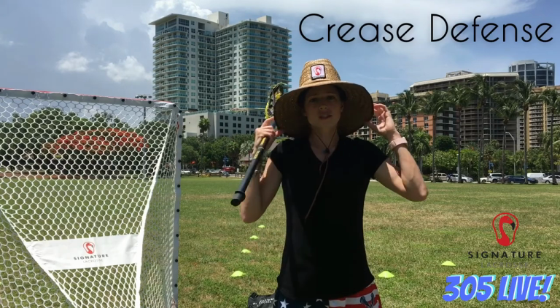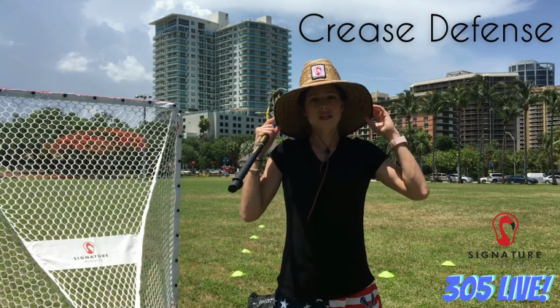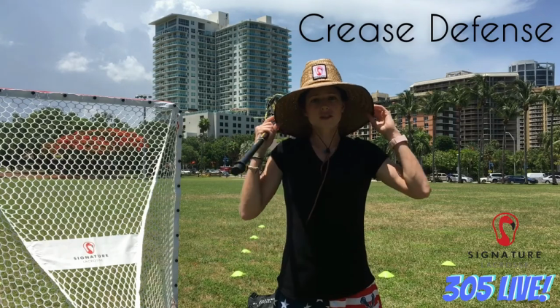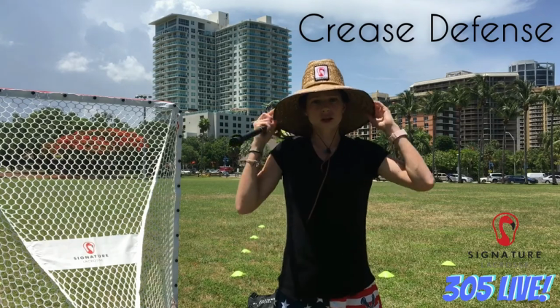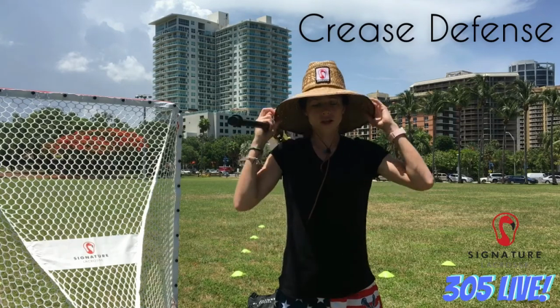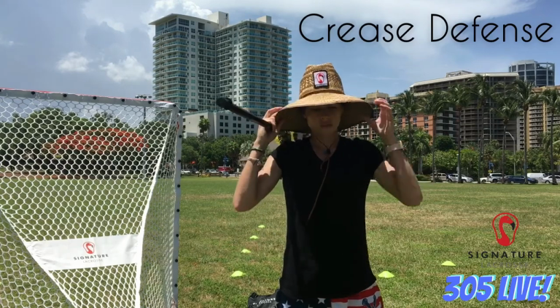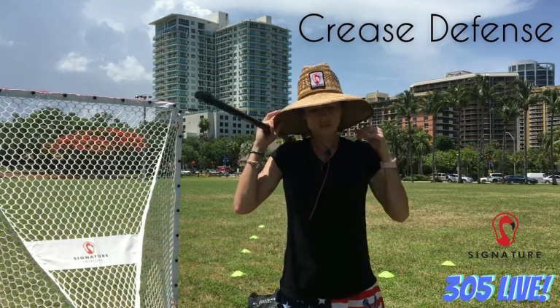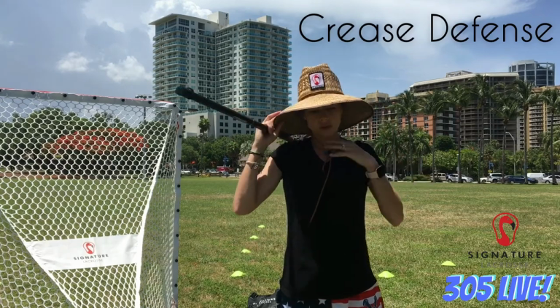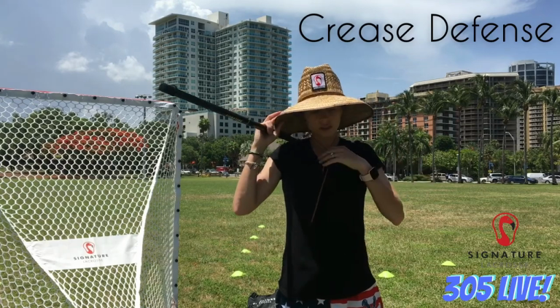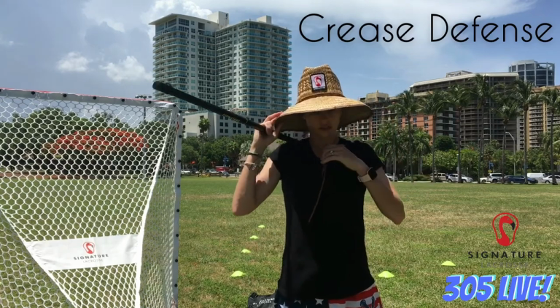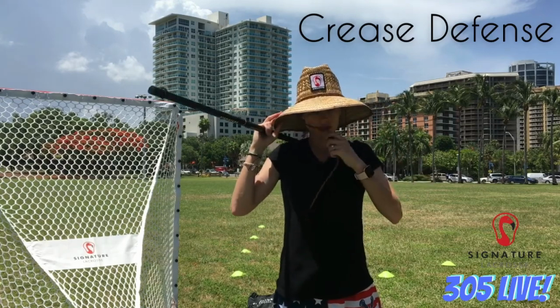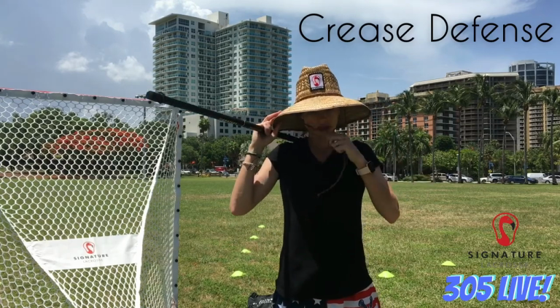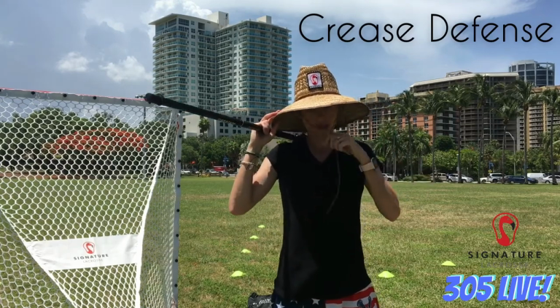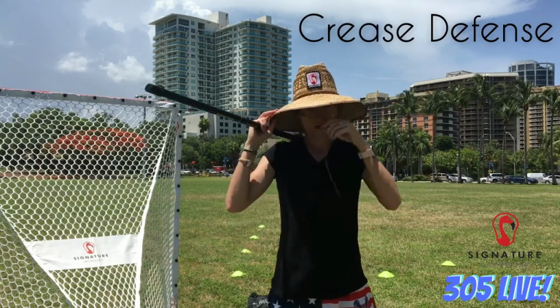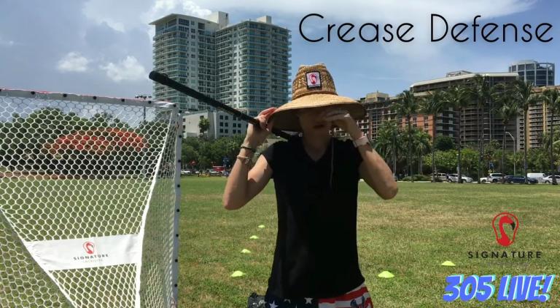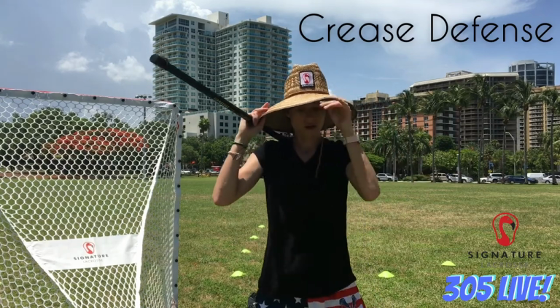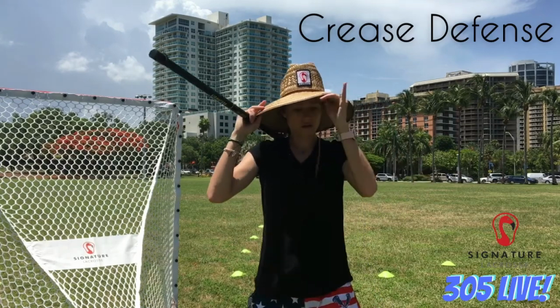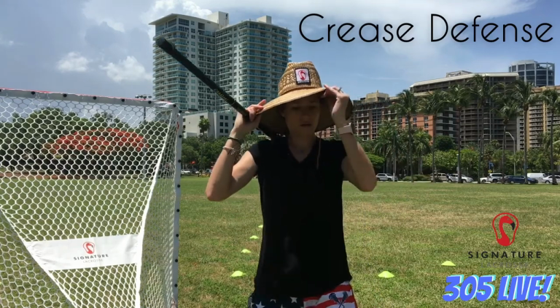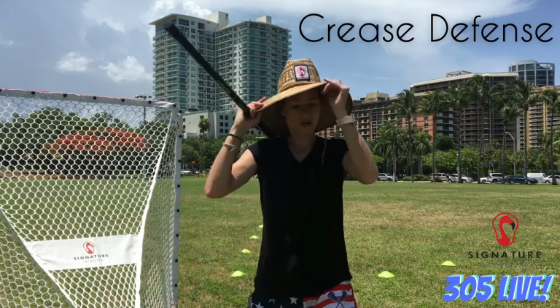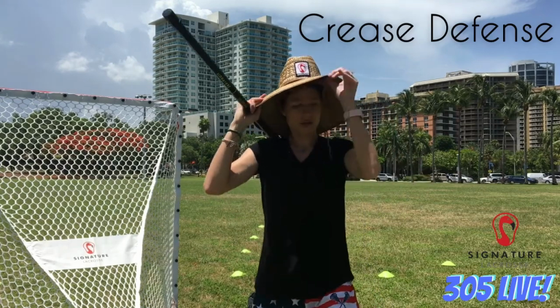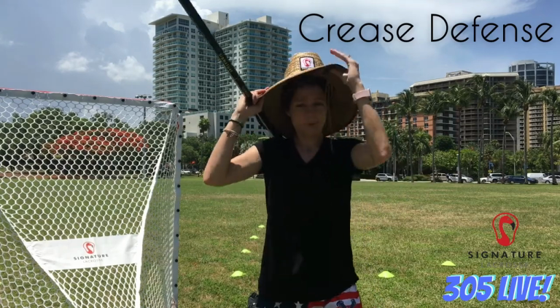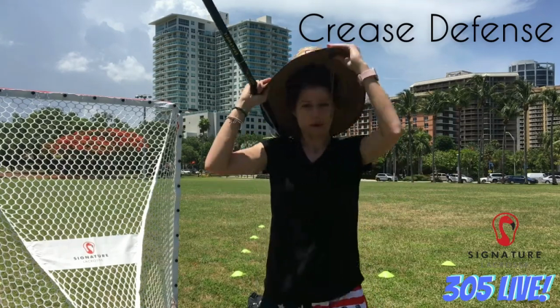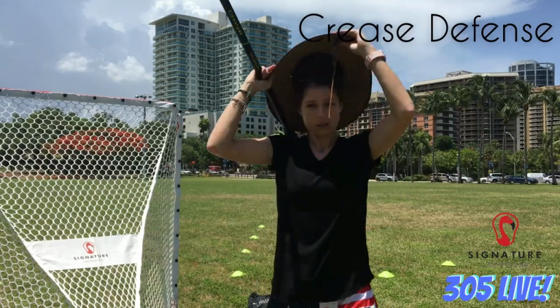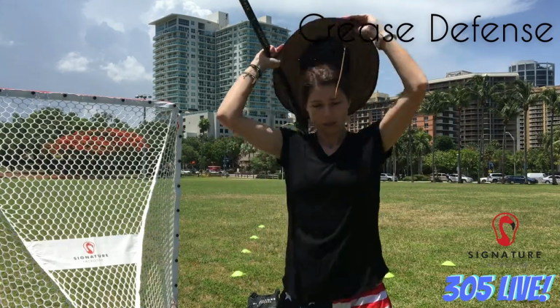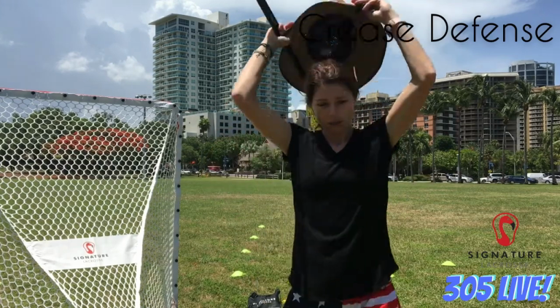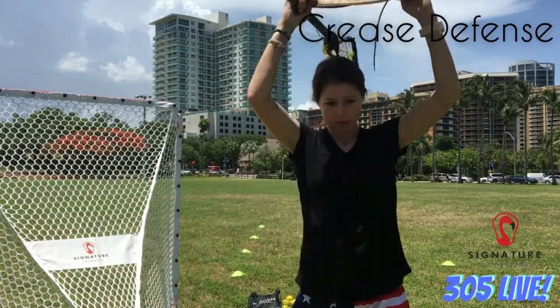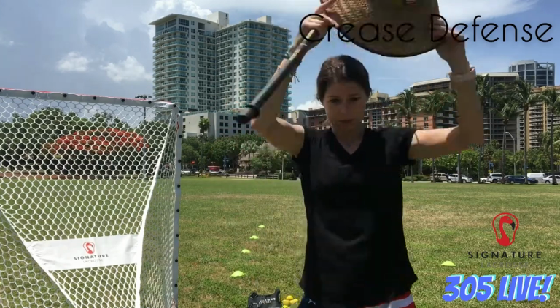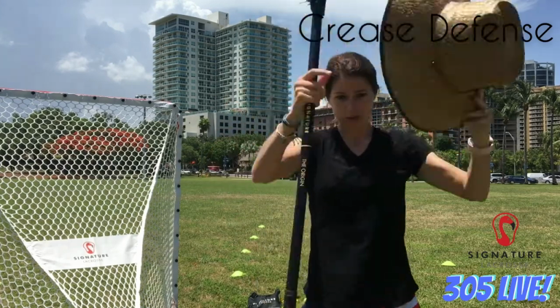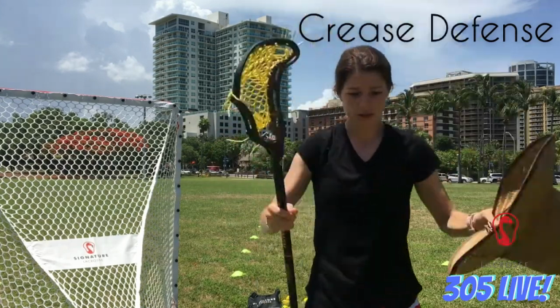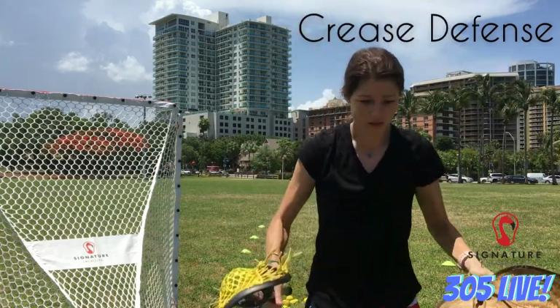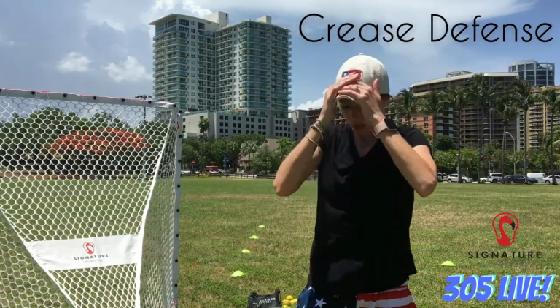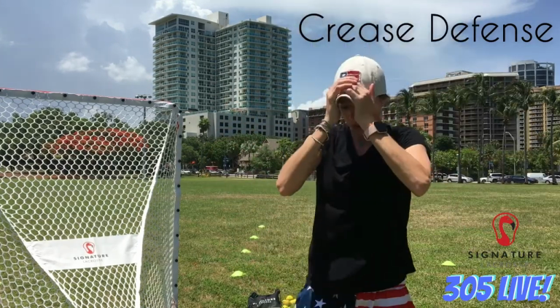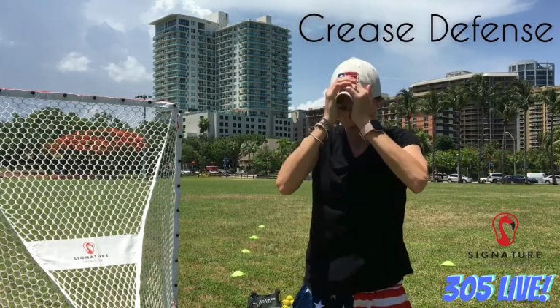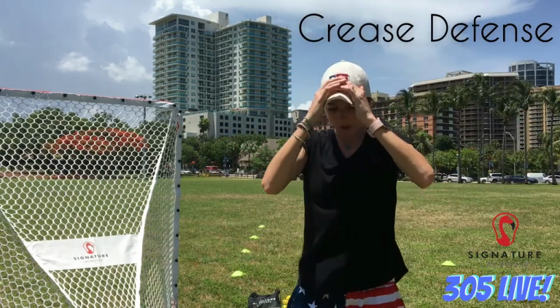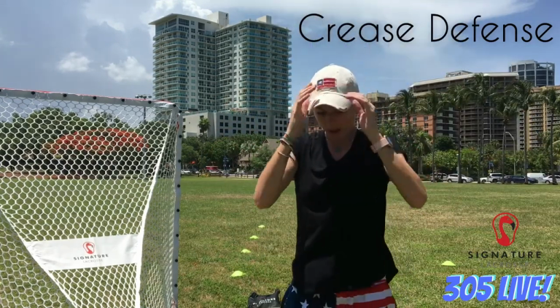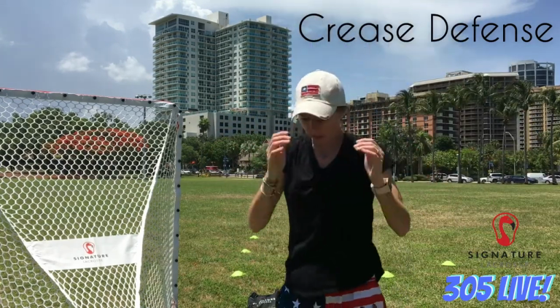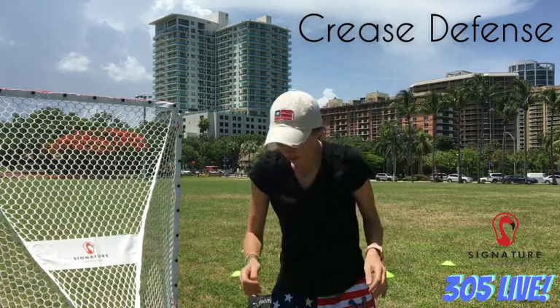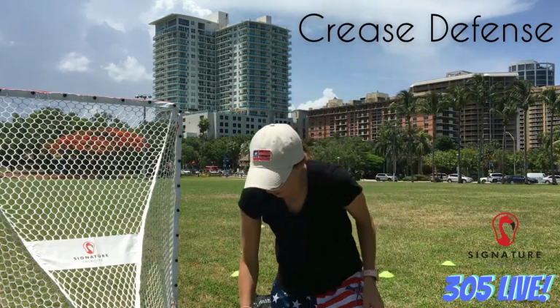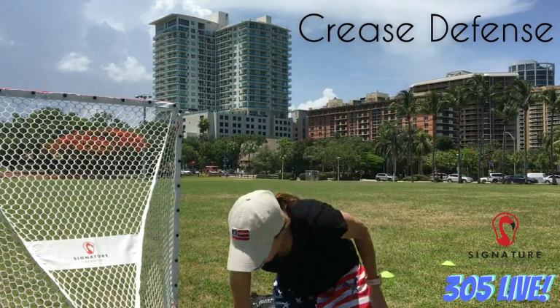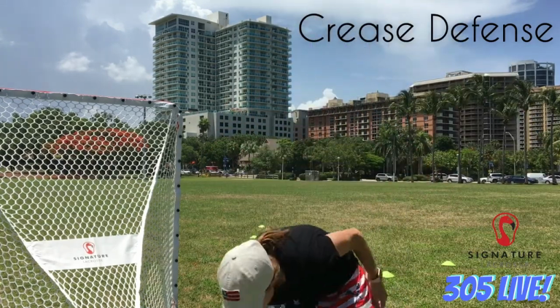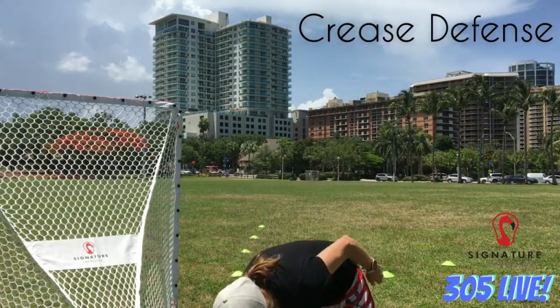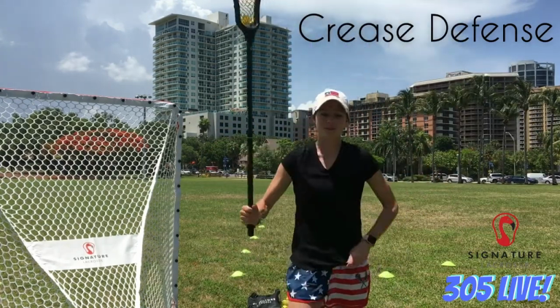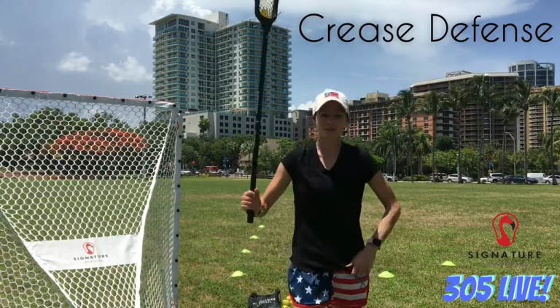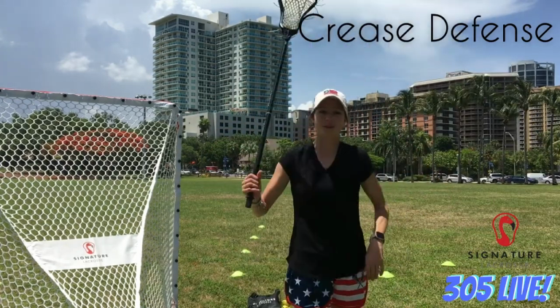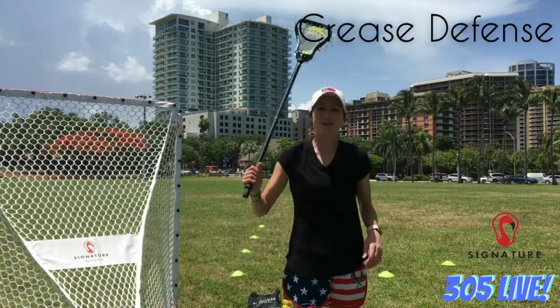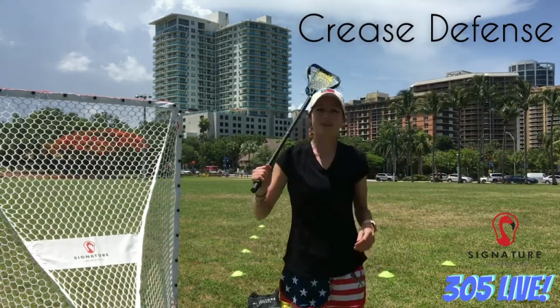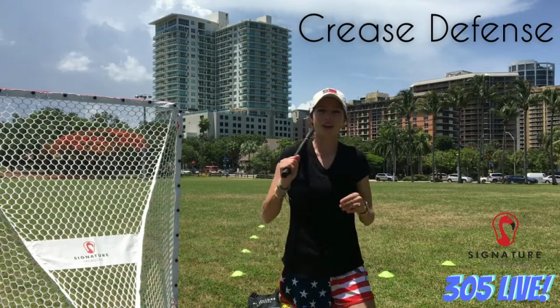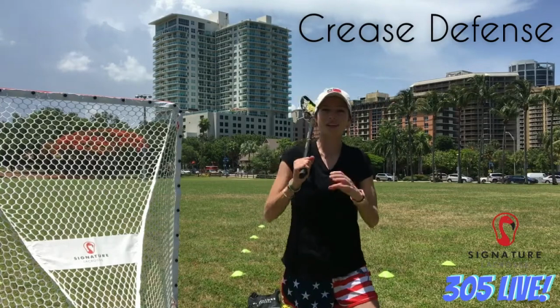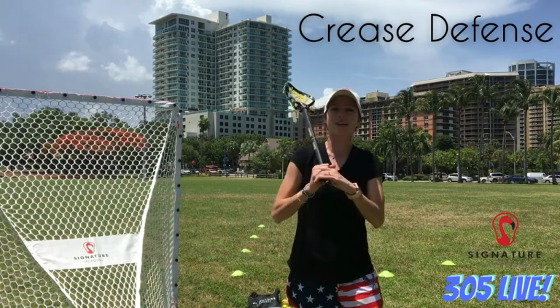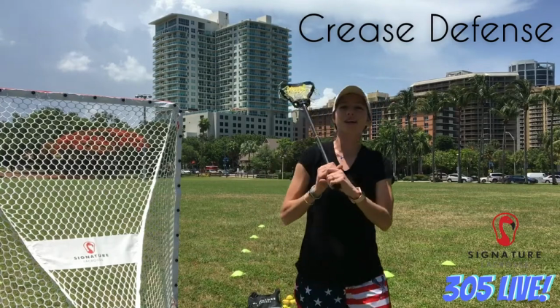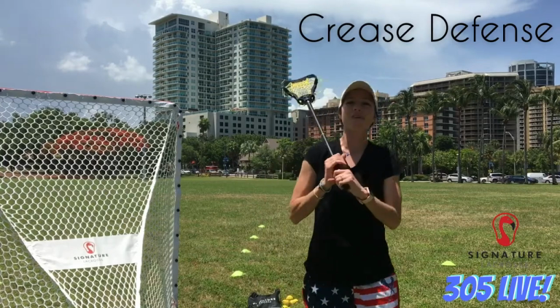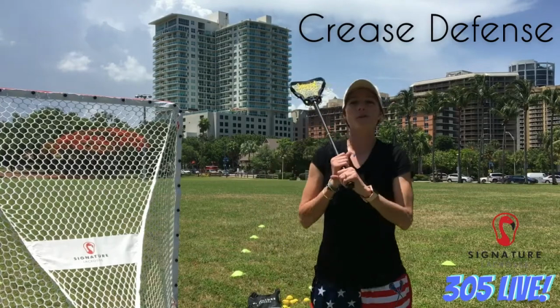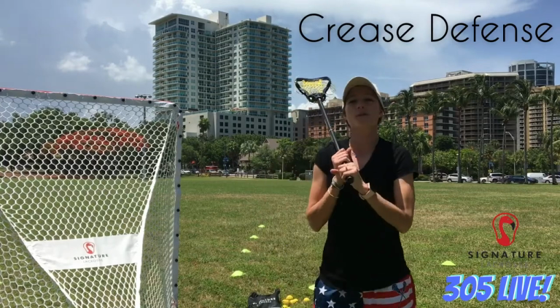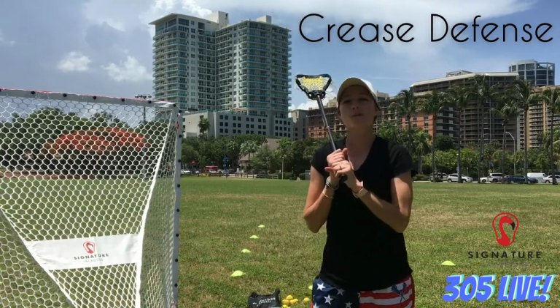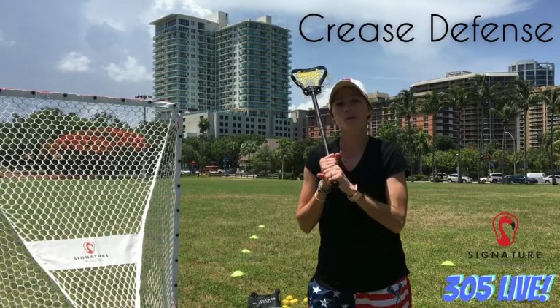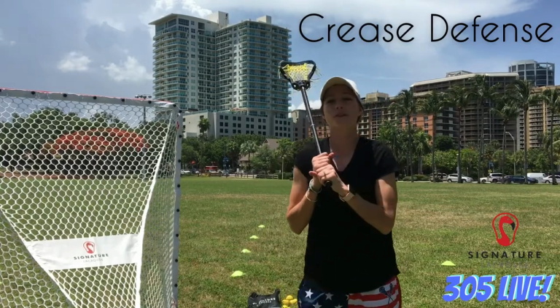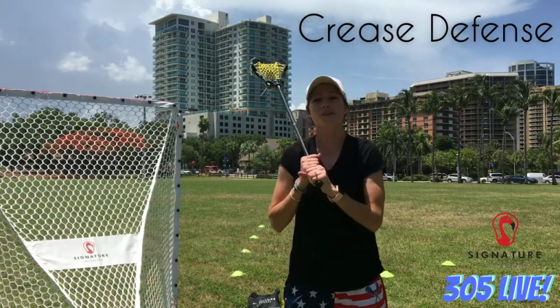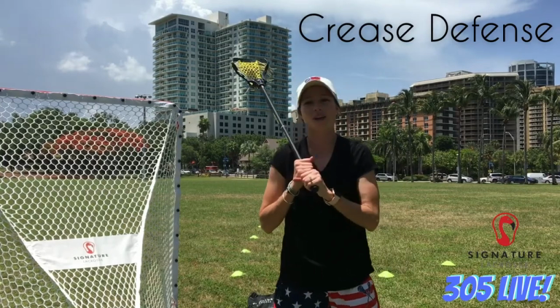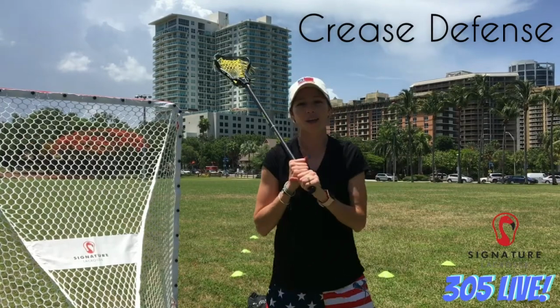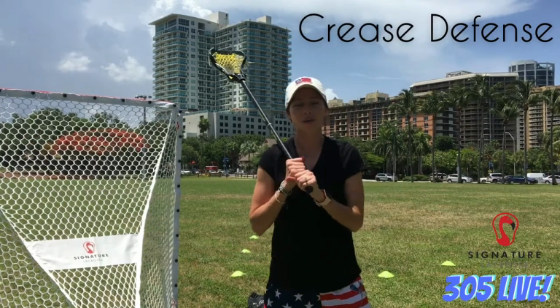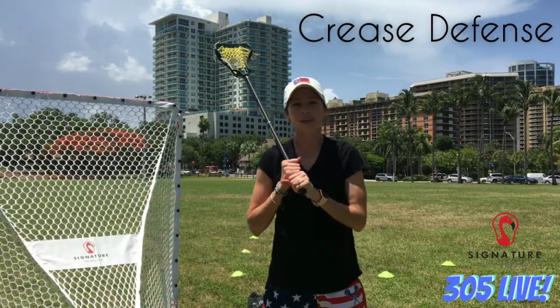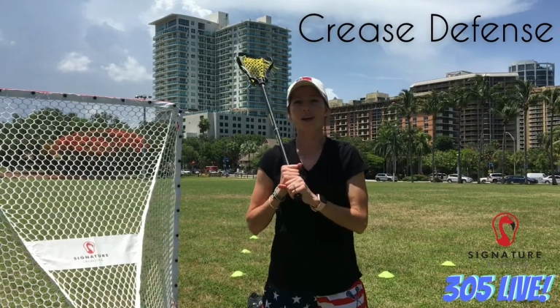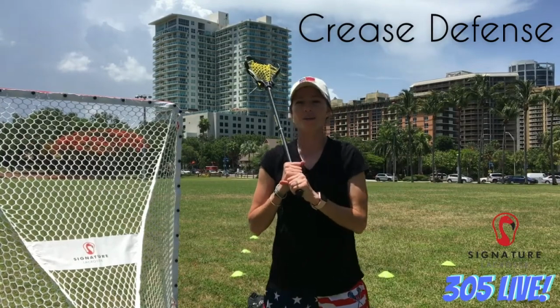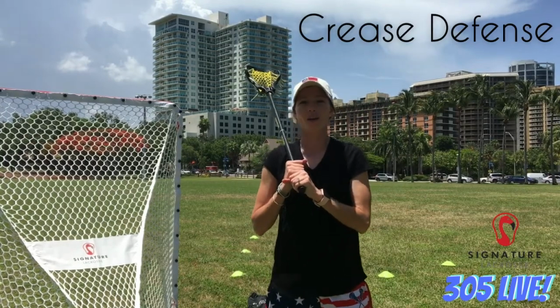I'm going to take this off — I don't know that anybody could take me seriously. Hope you like my festive 4th of July stuff. Happy 4th of July week to everybody.